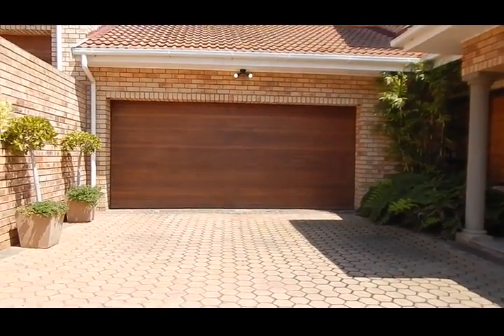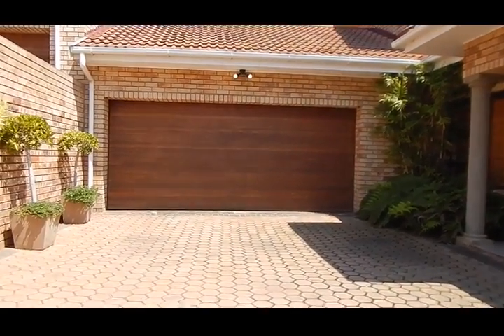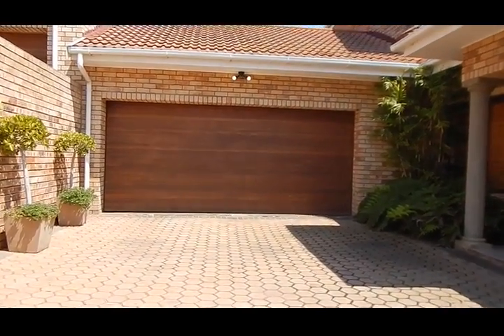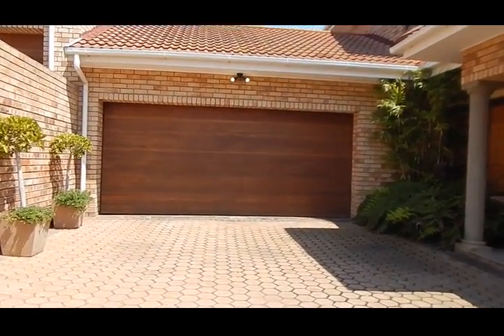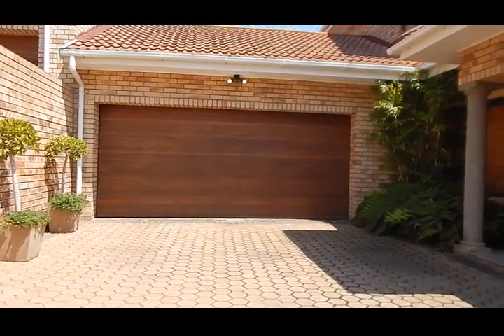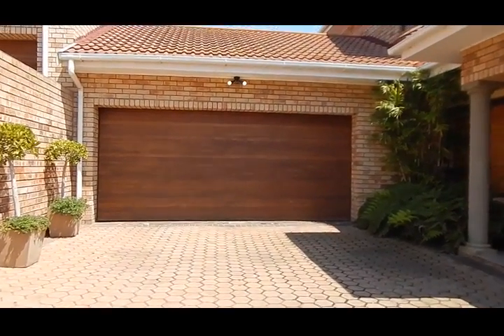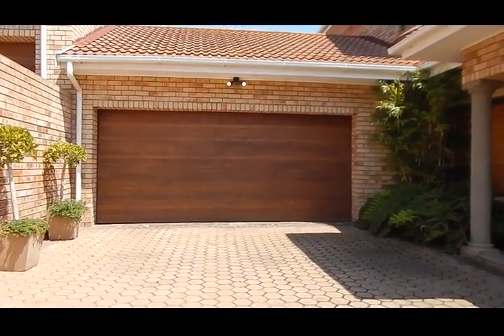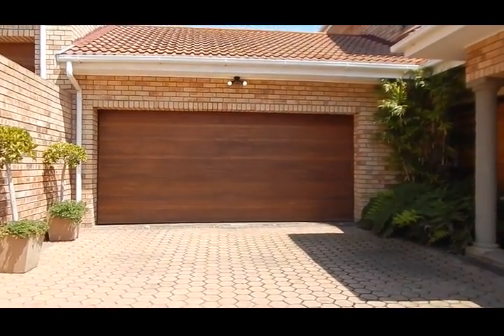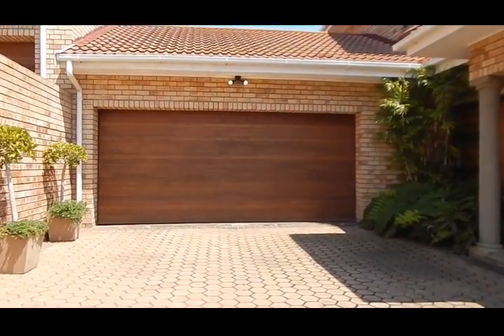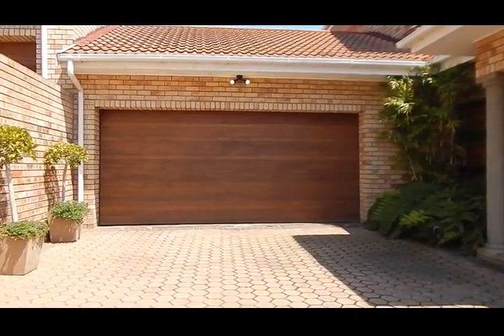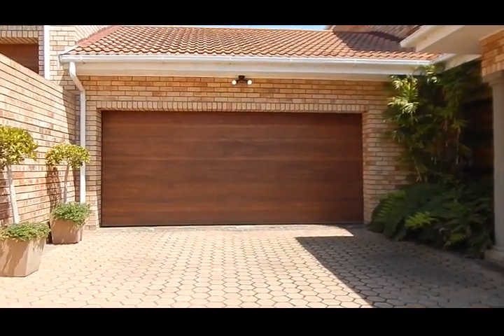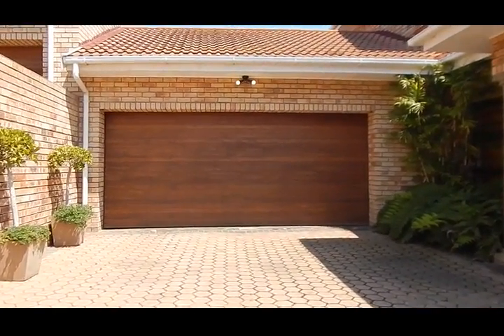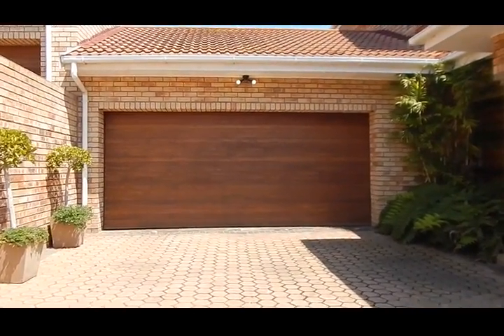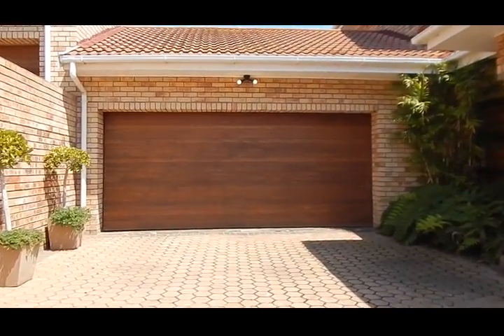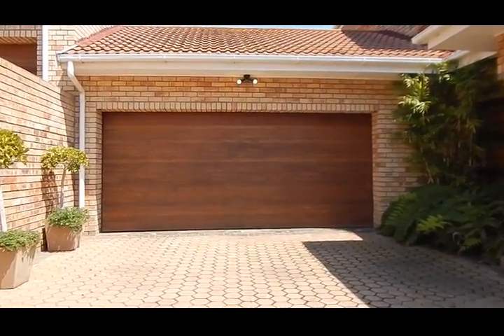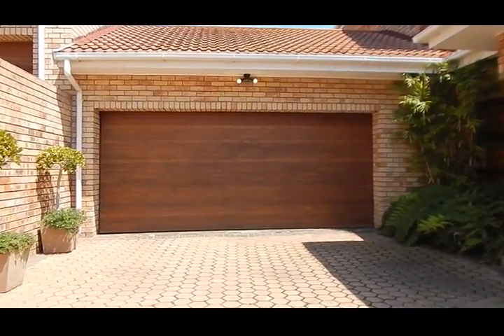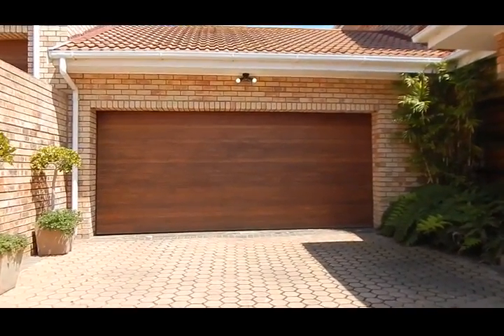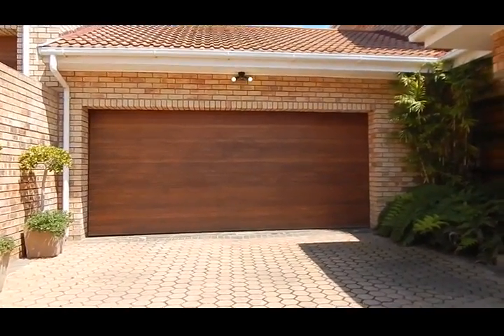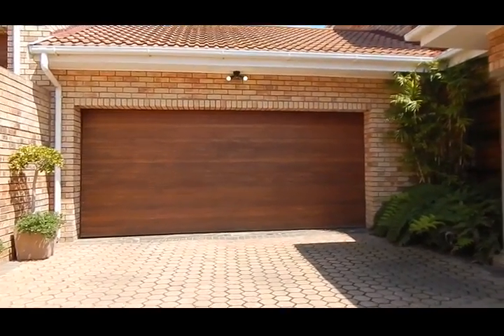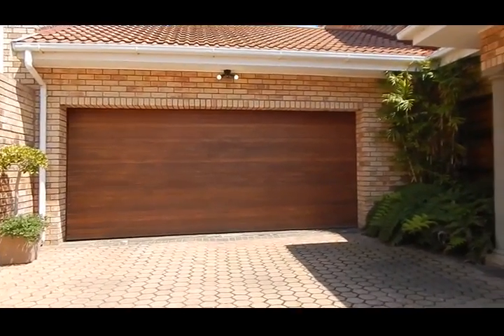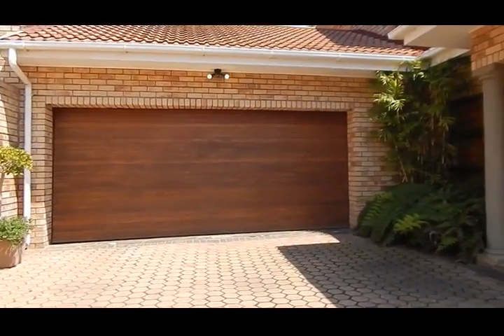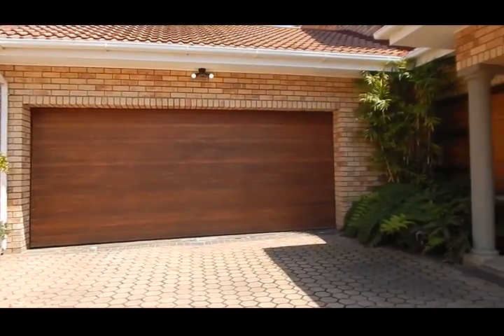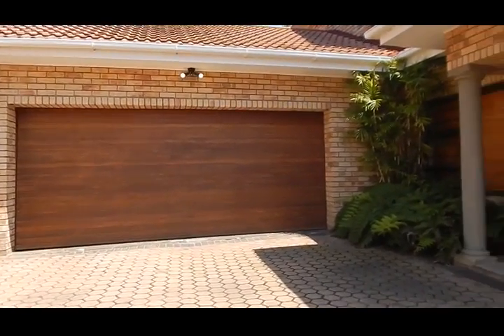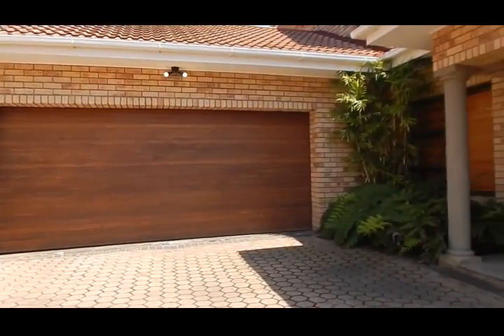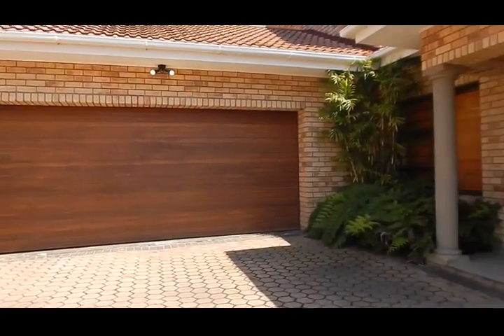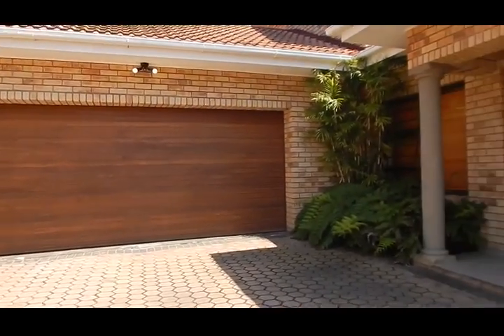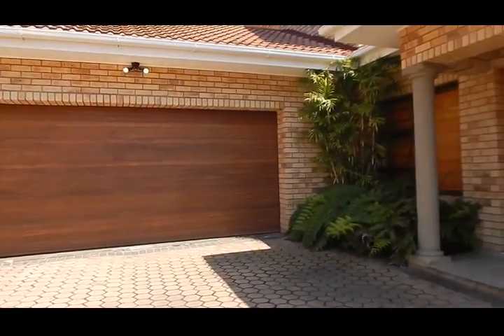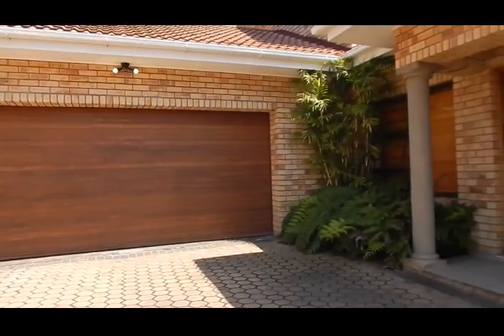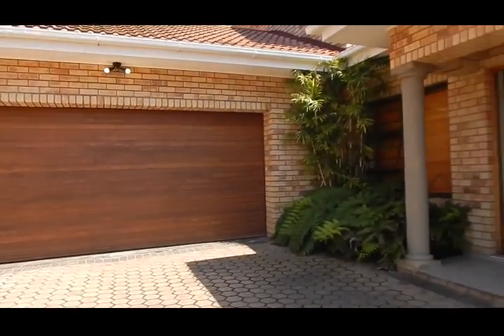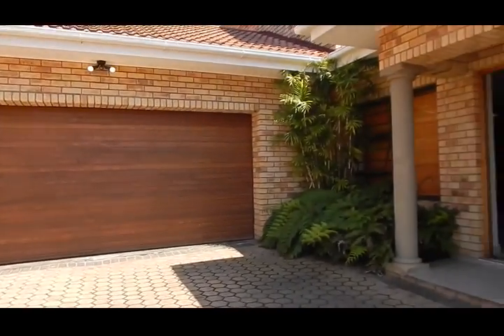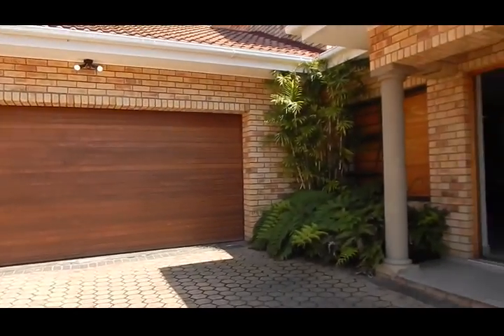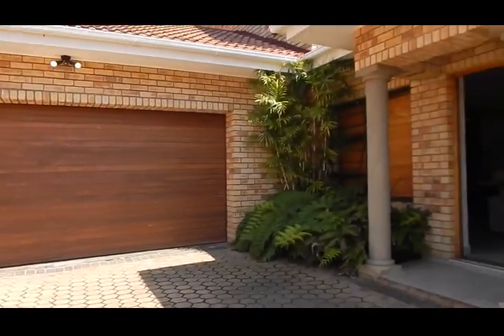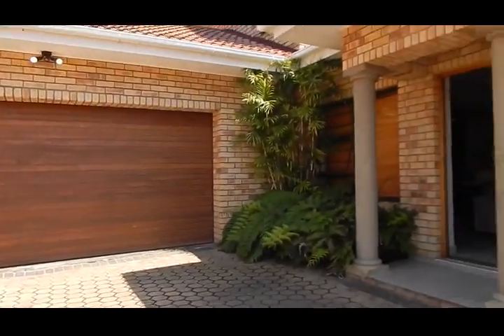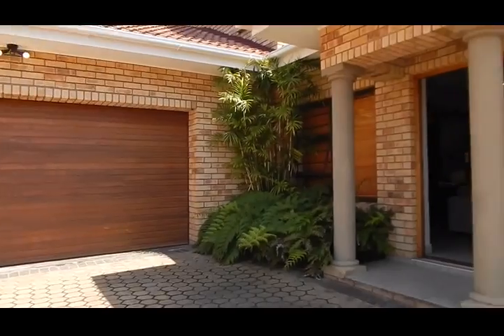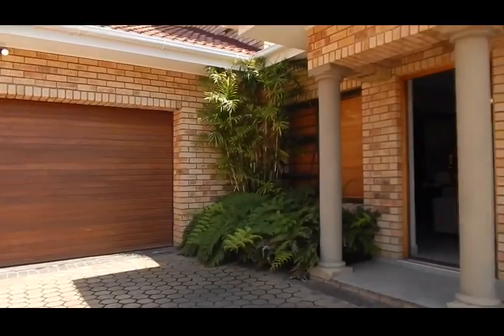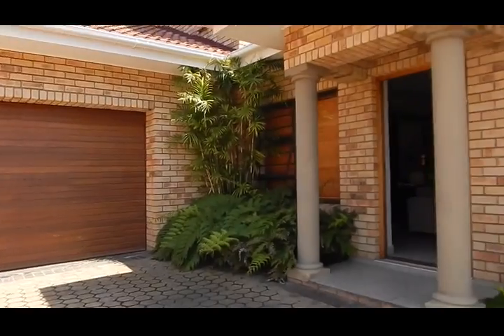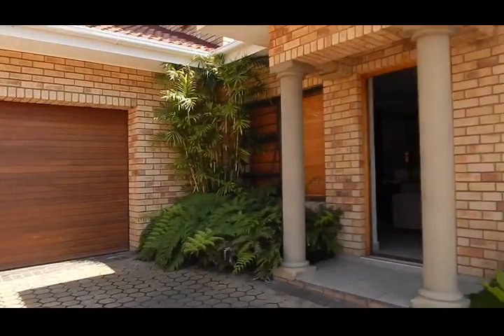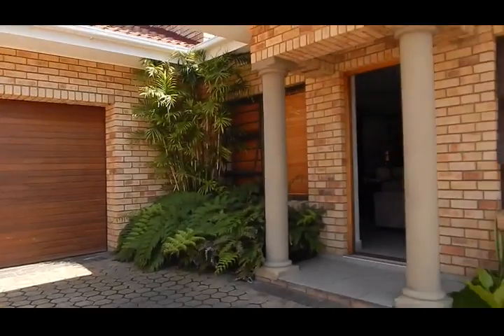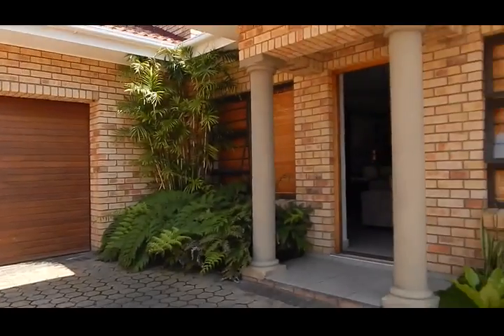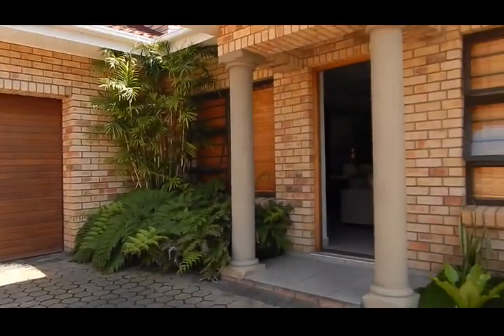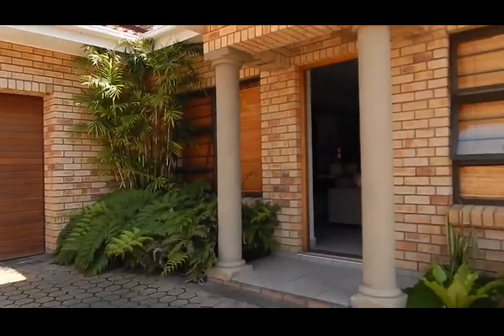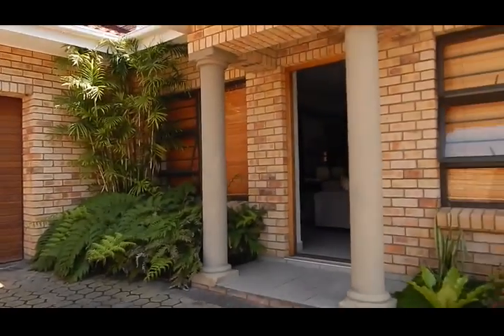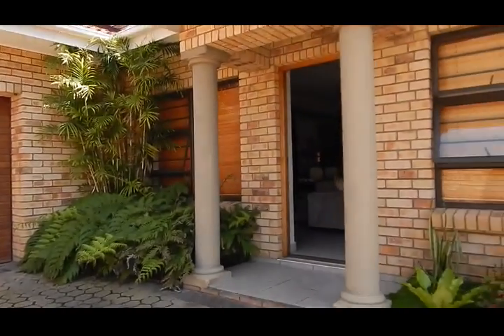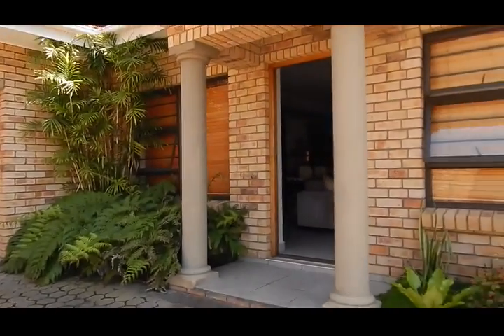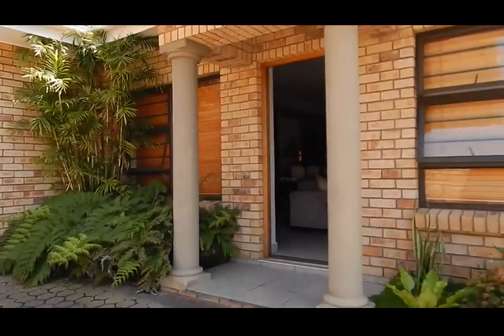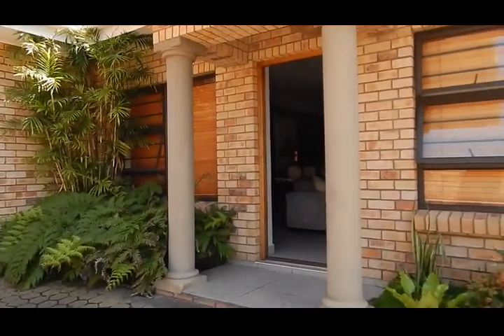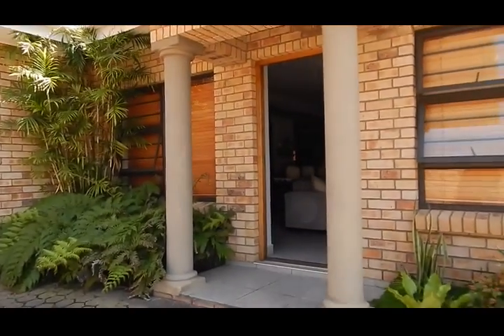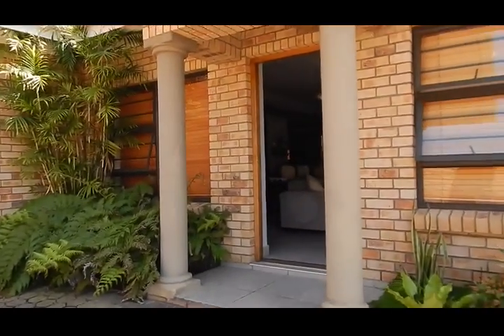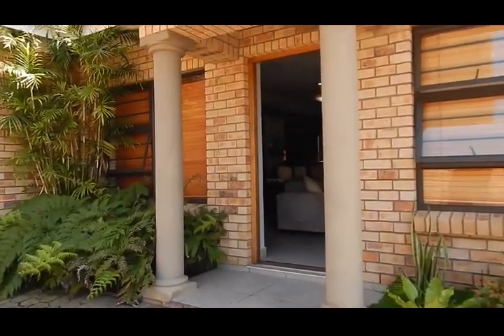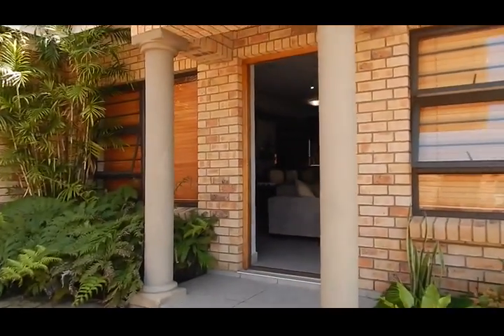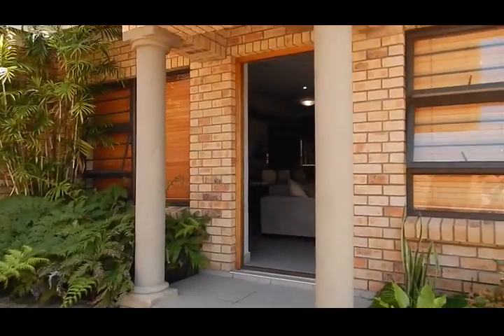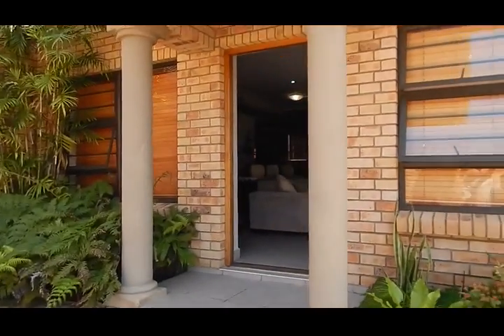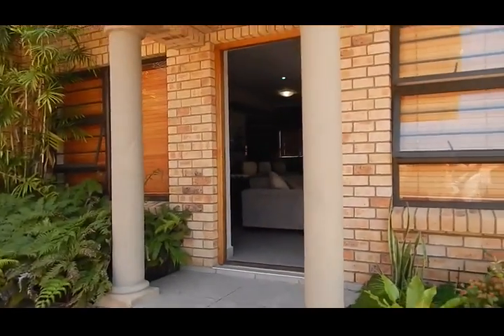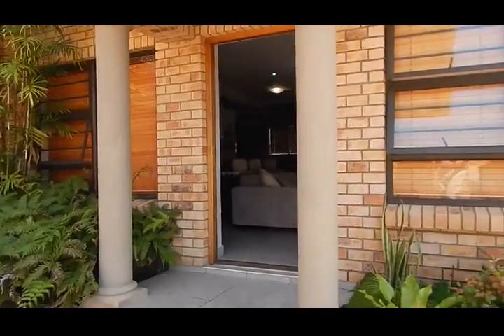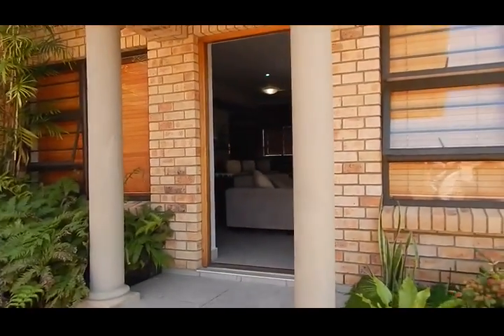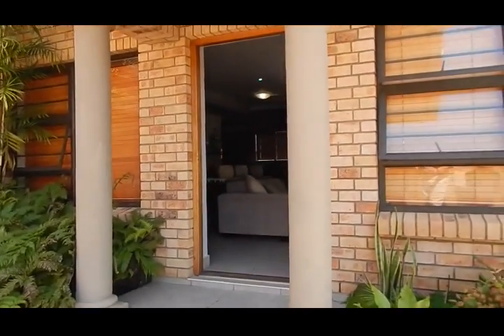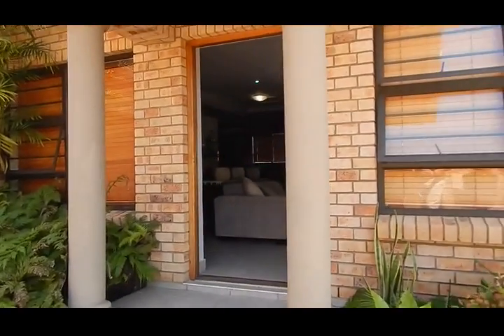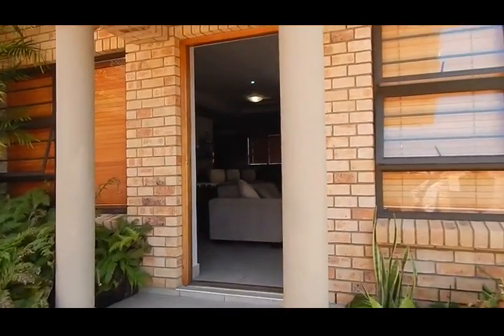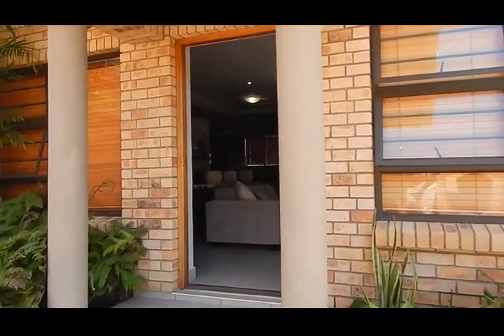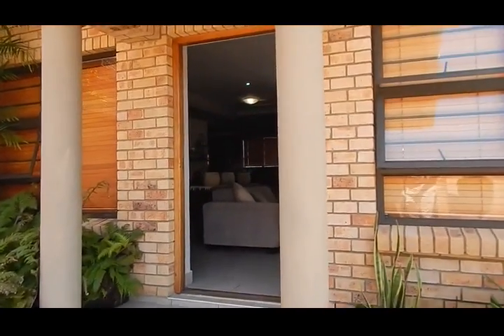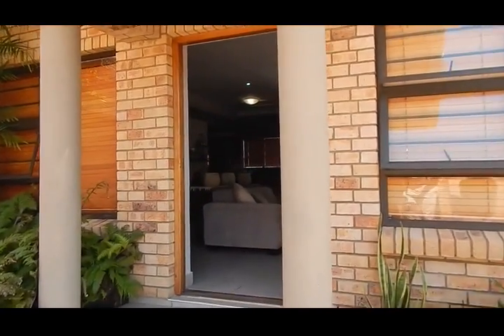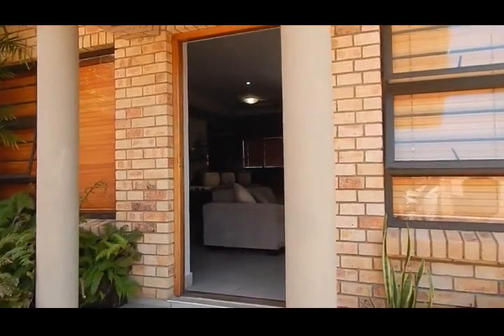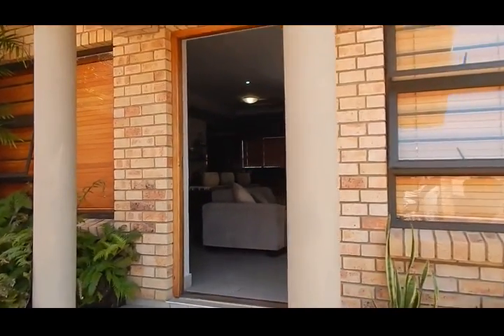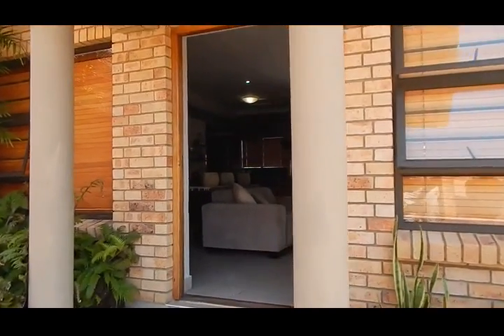You've got your double garage. Let's have a look inside.